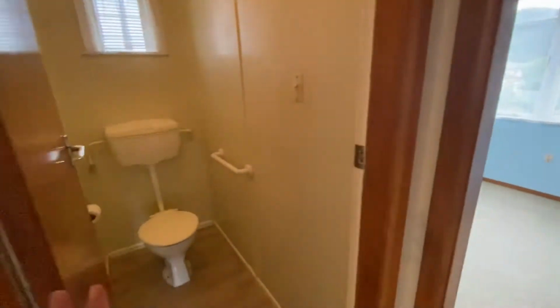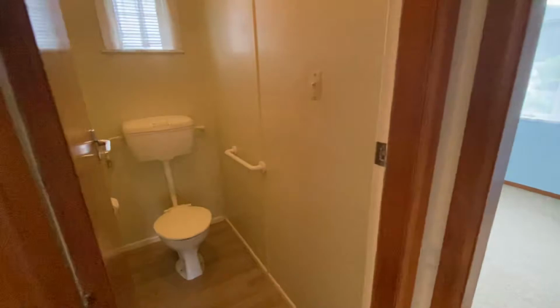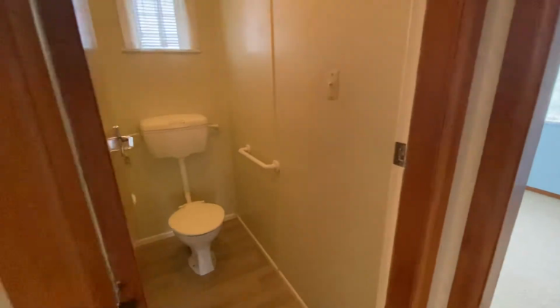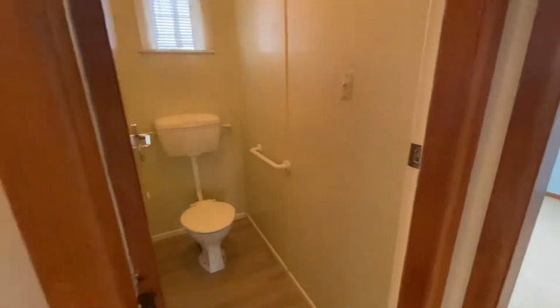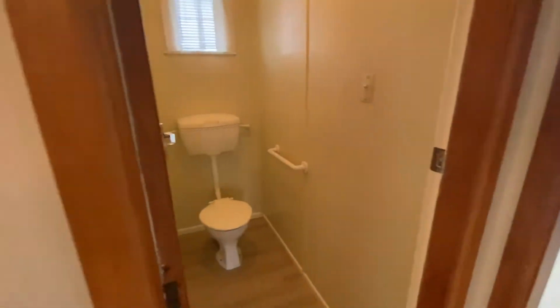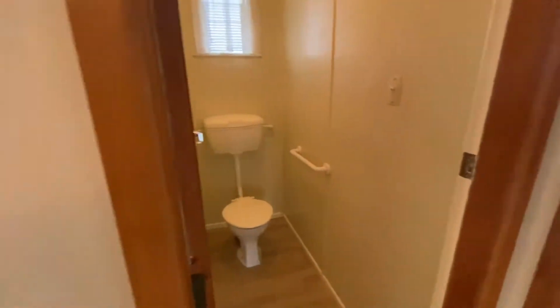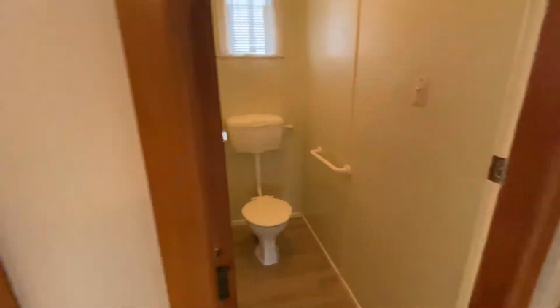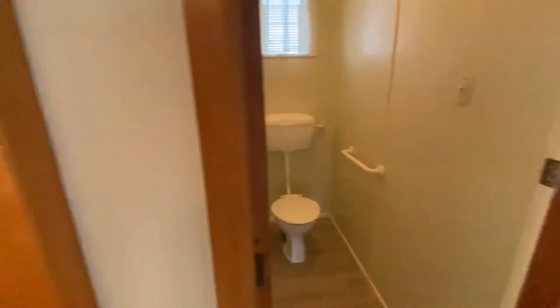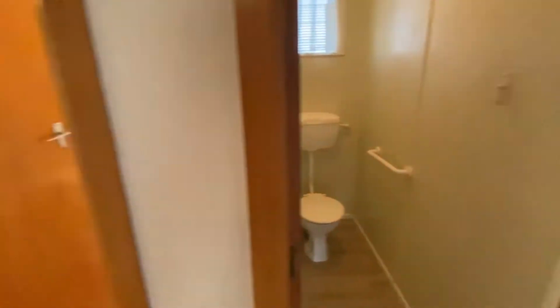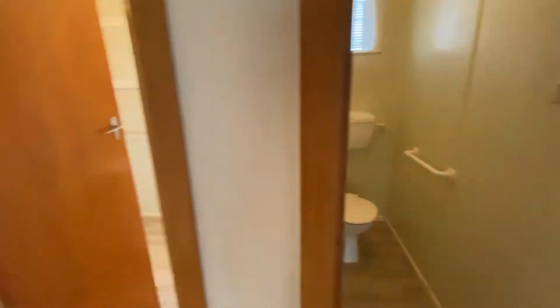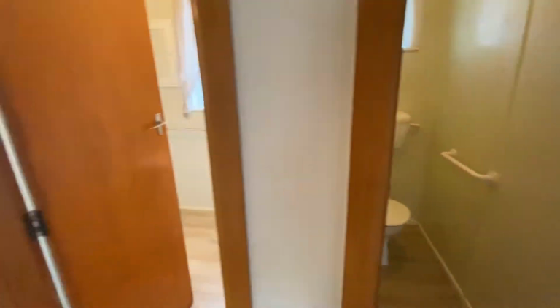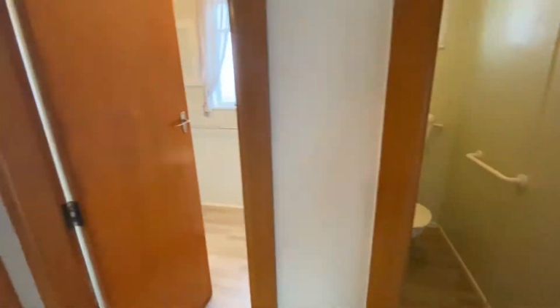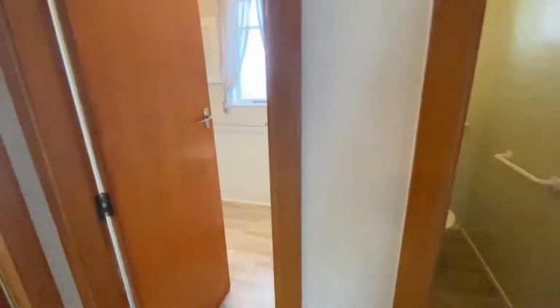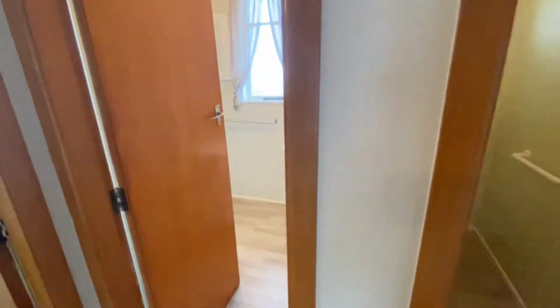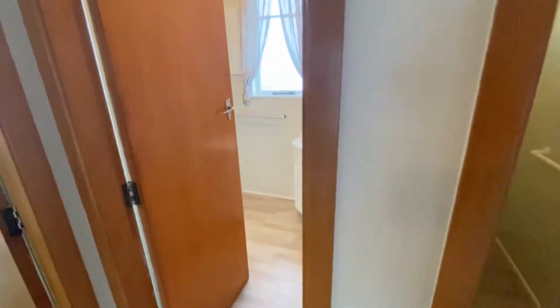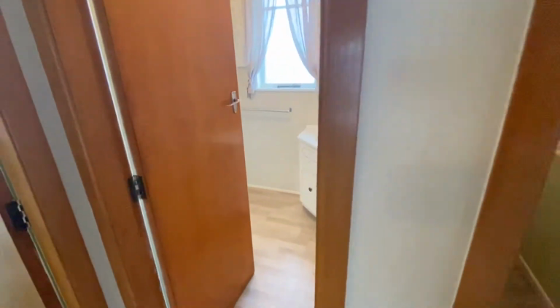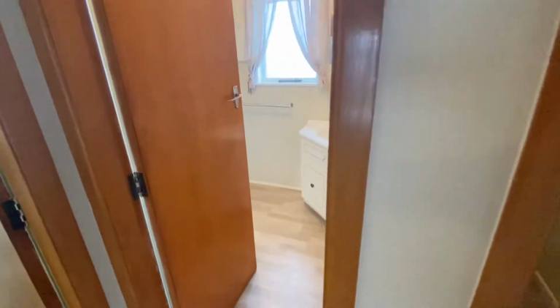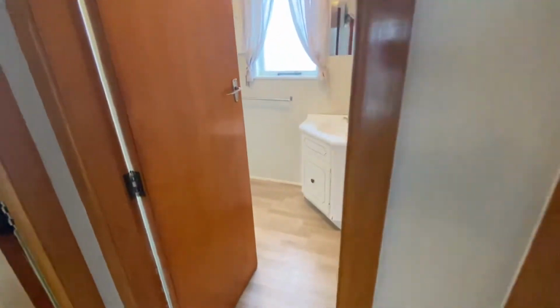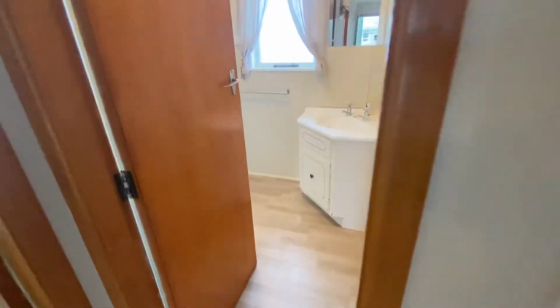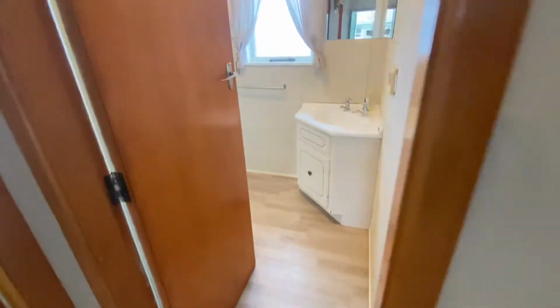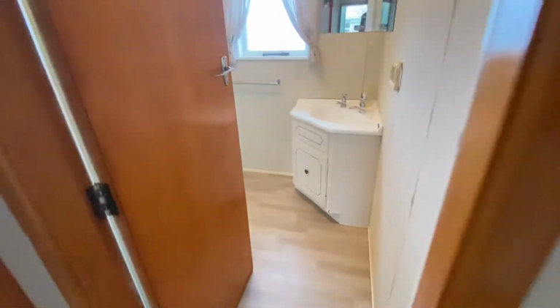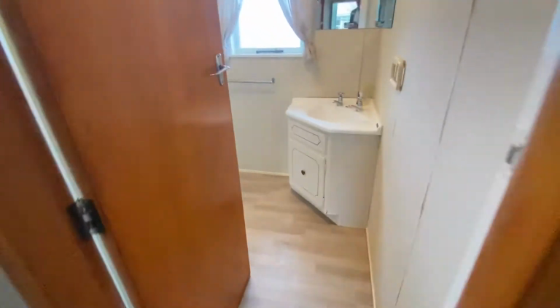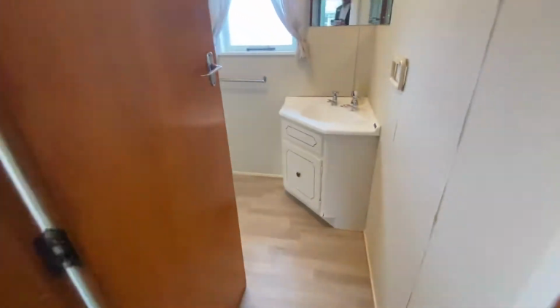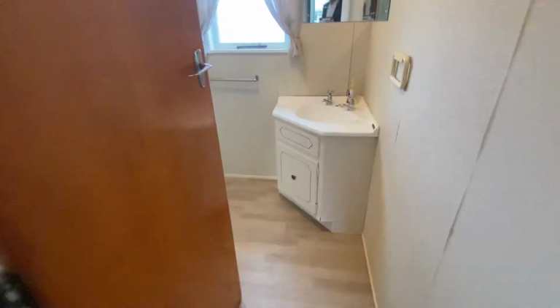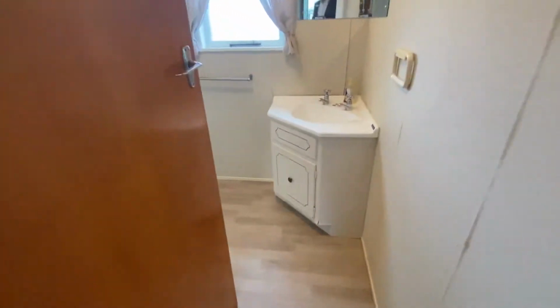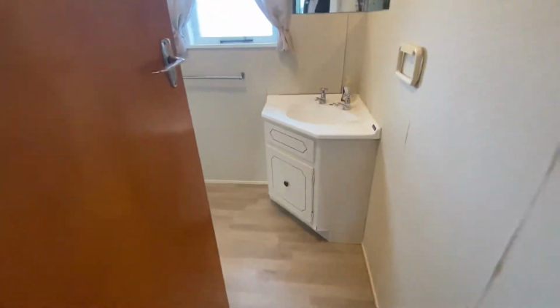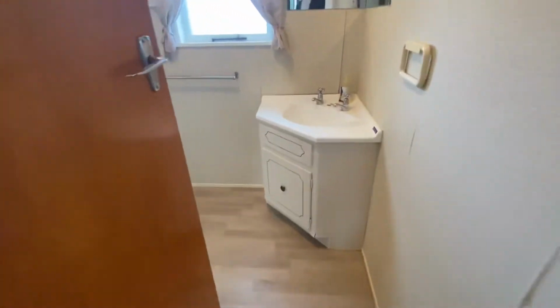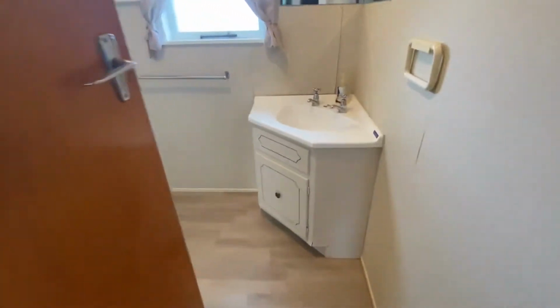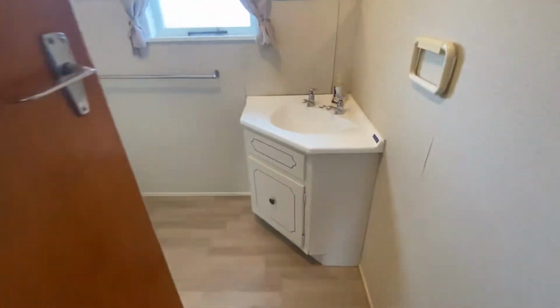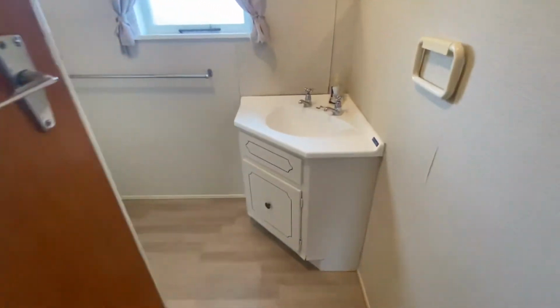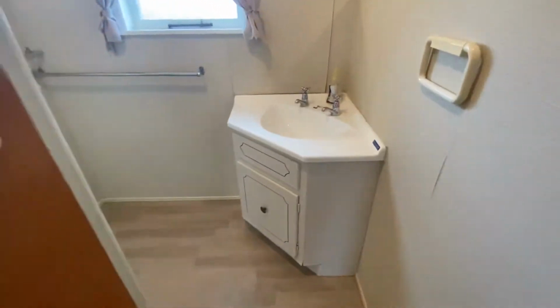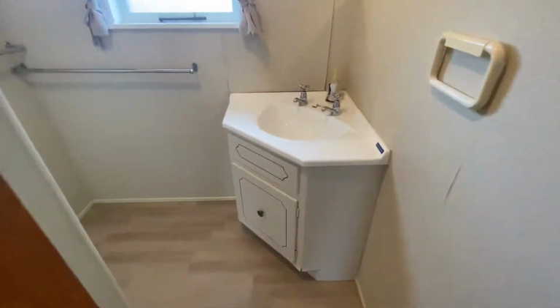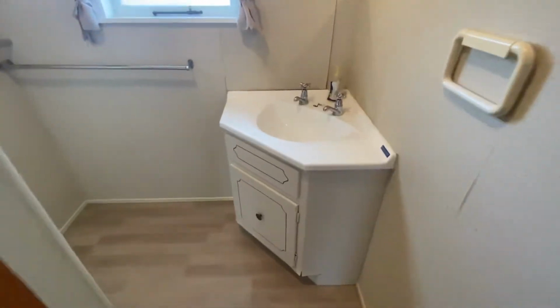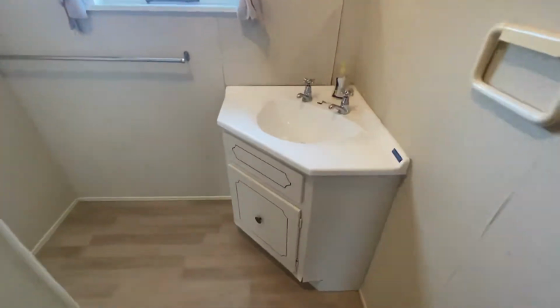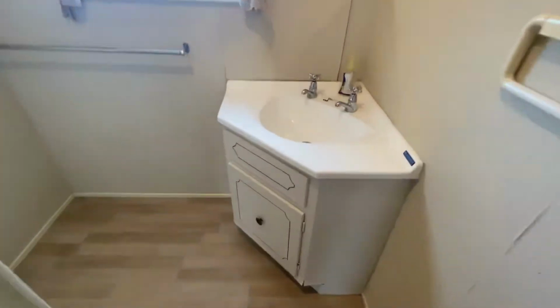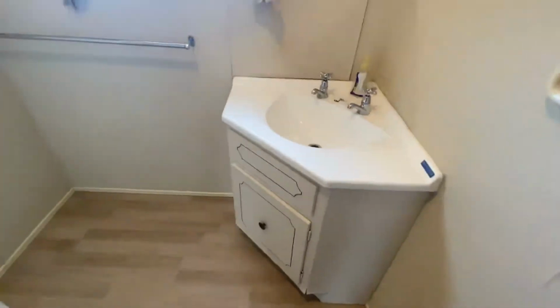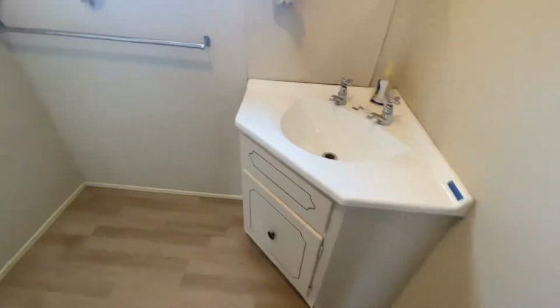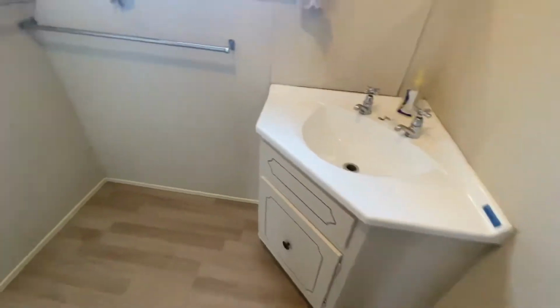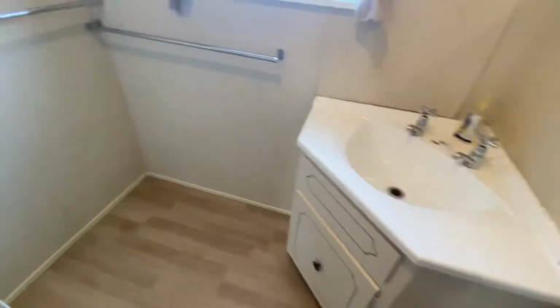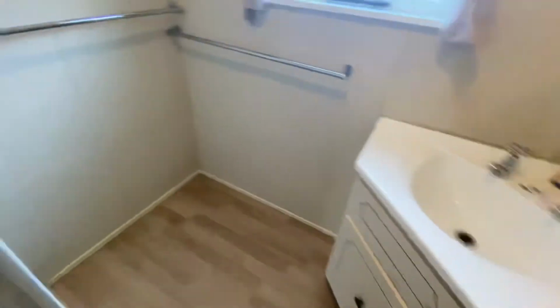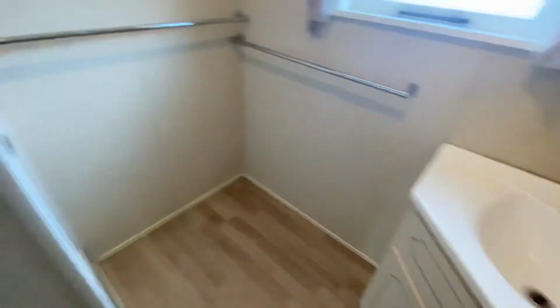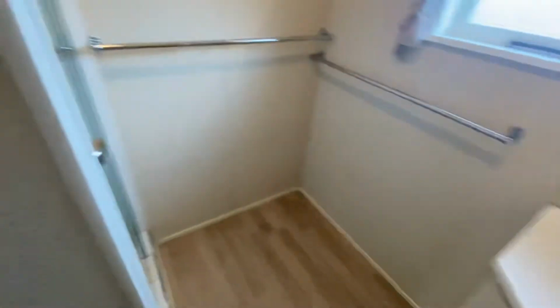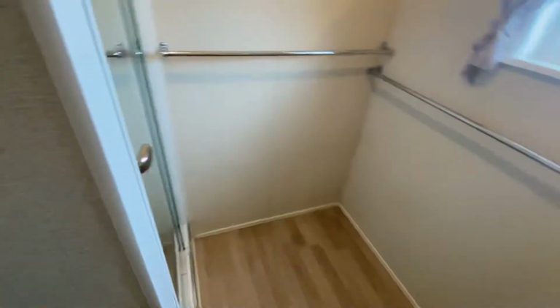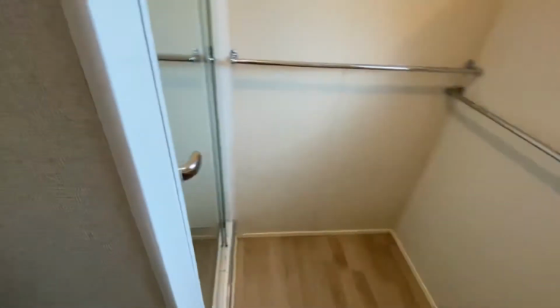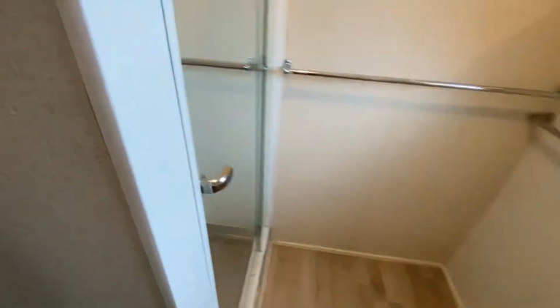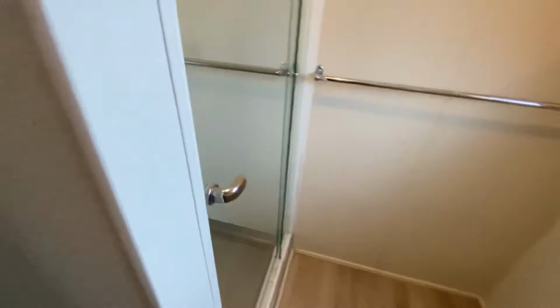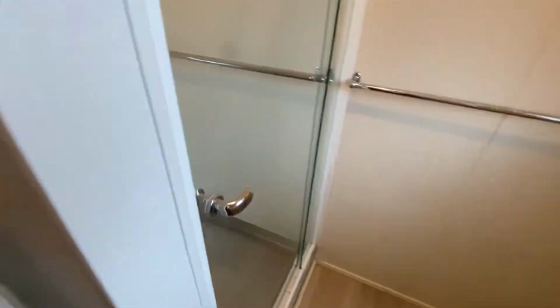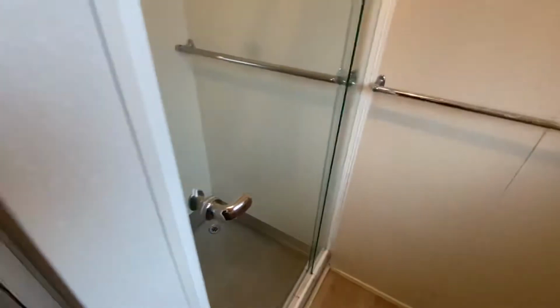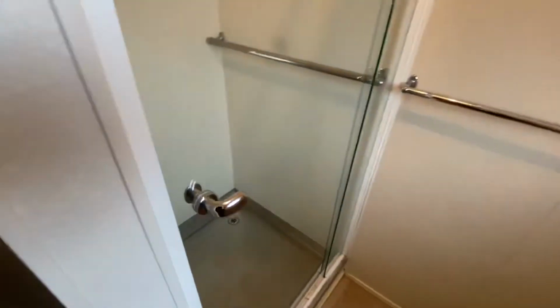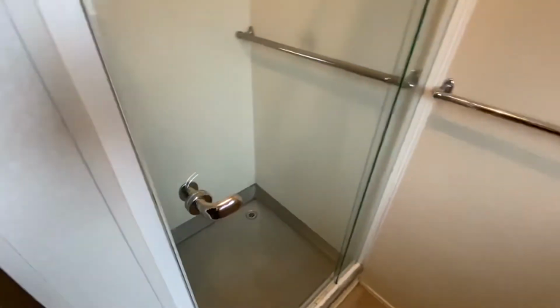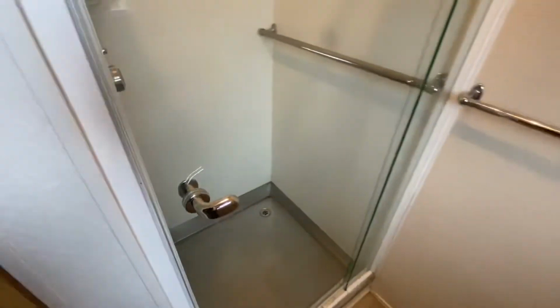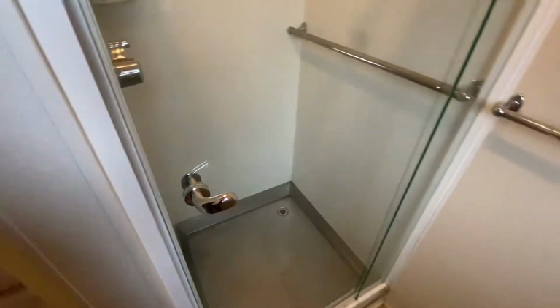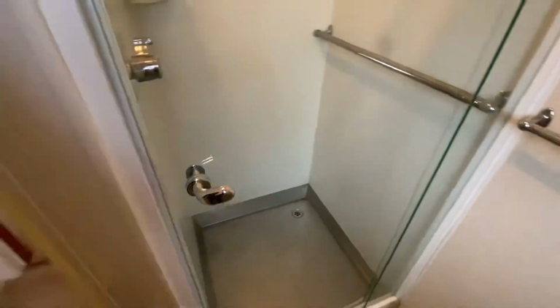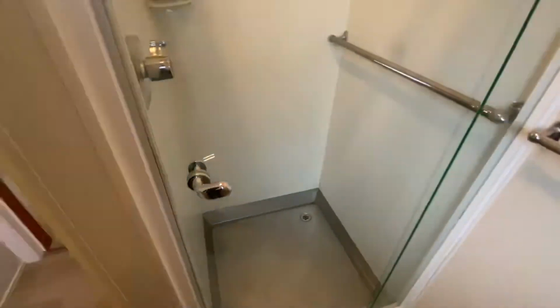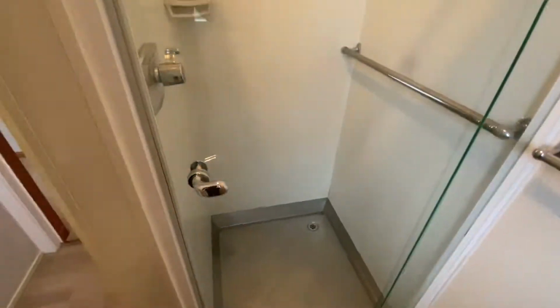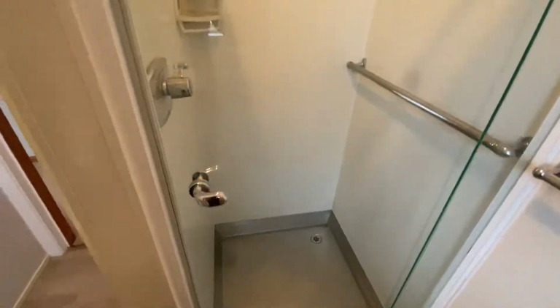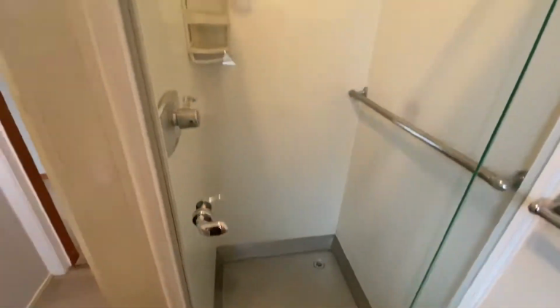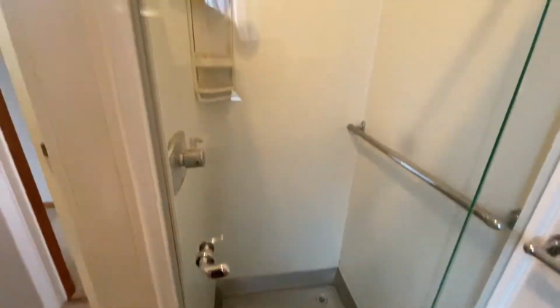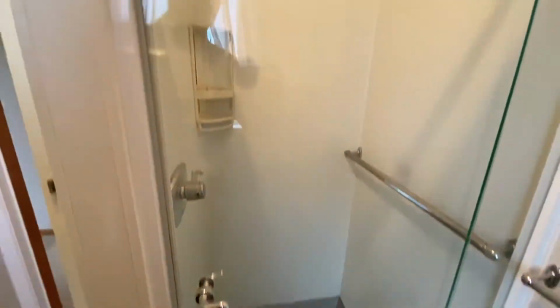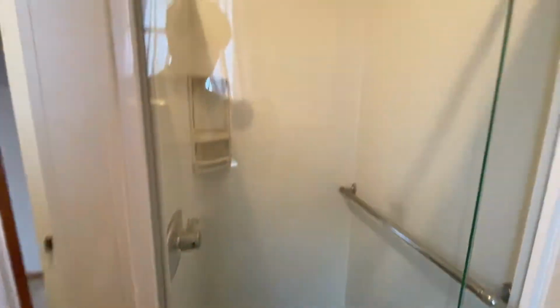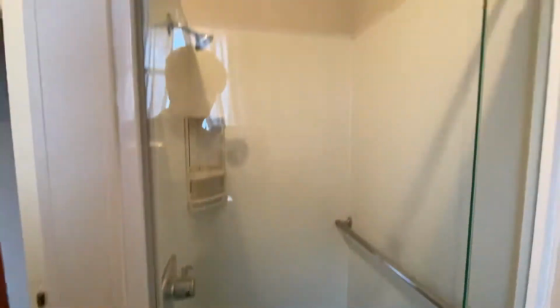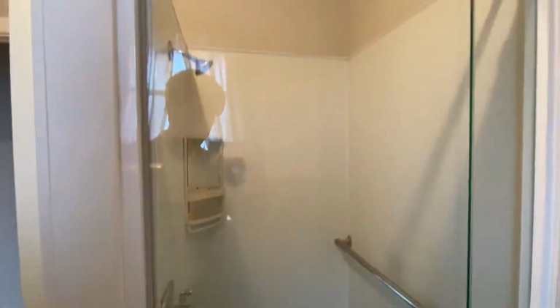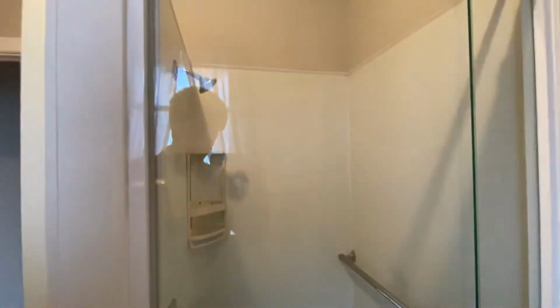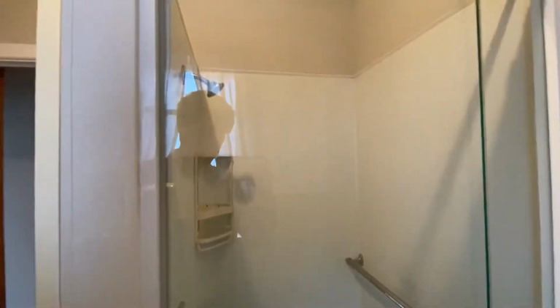Separate toilet, and then you've got your separate bathroom with a vanity and also a shower.